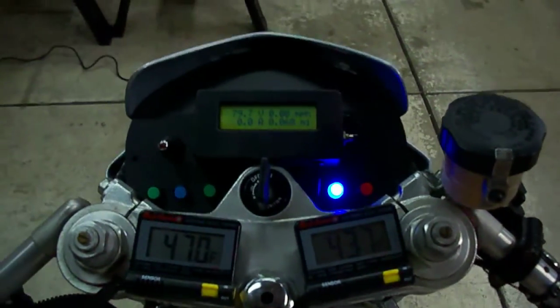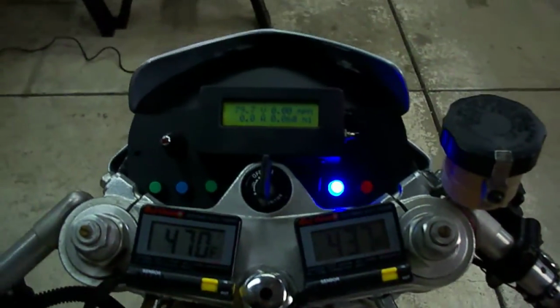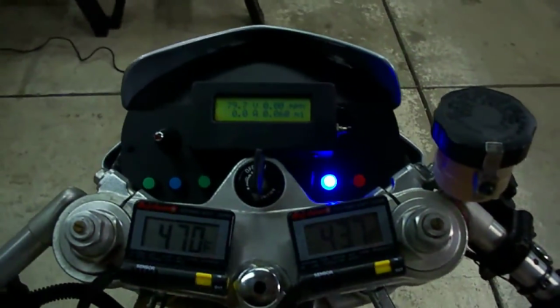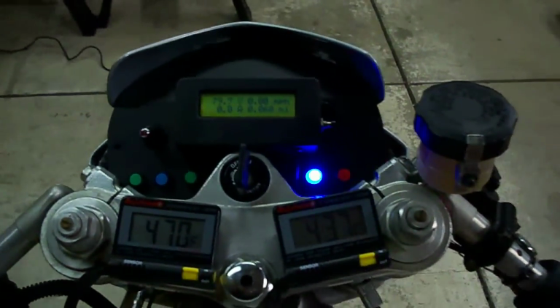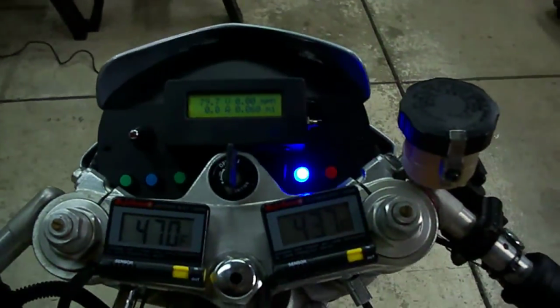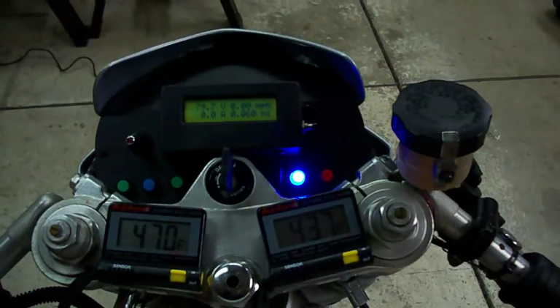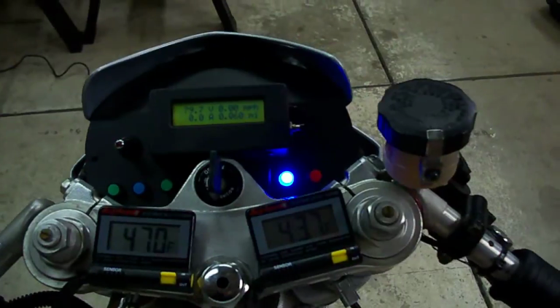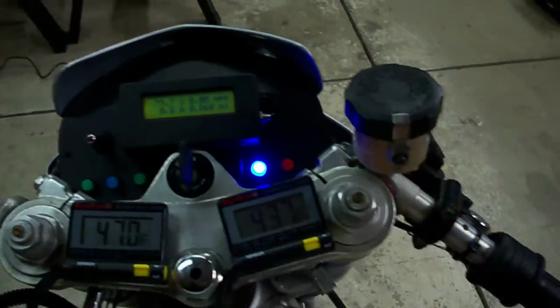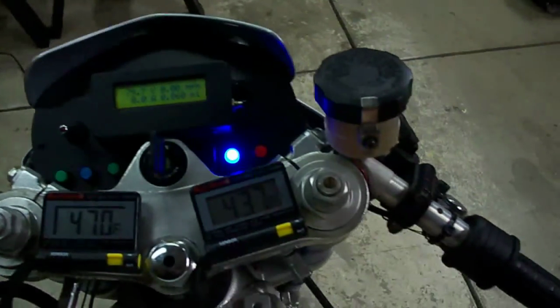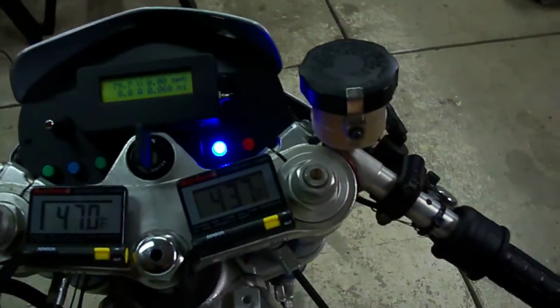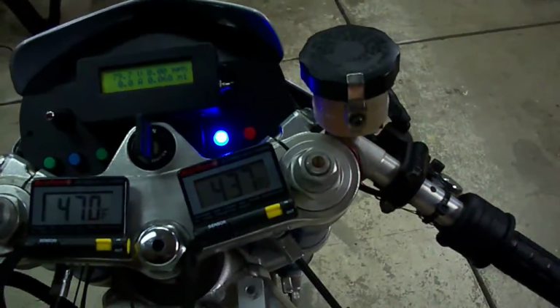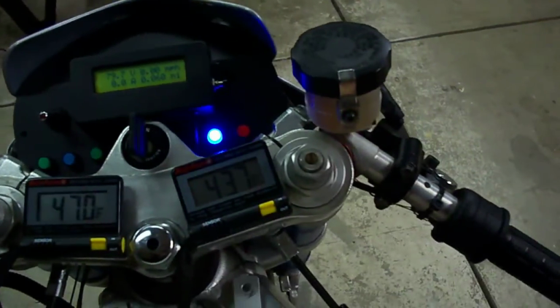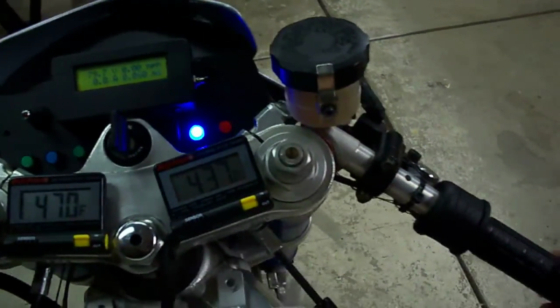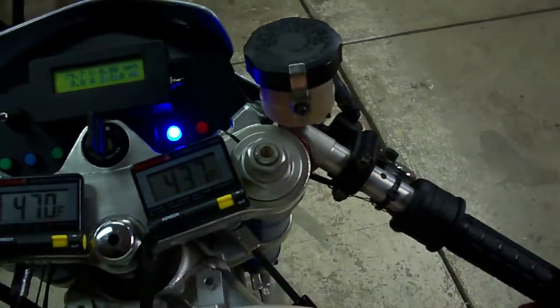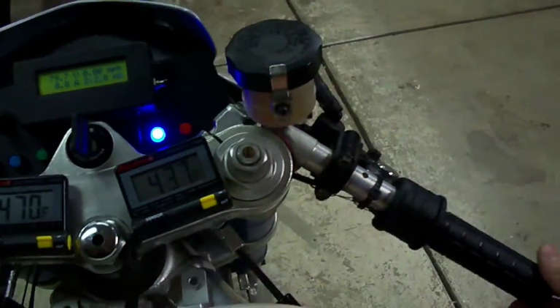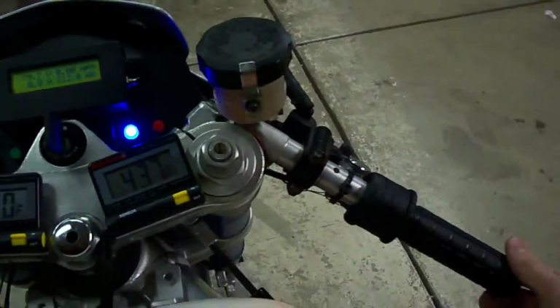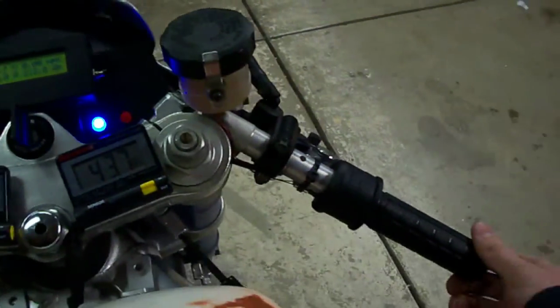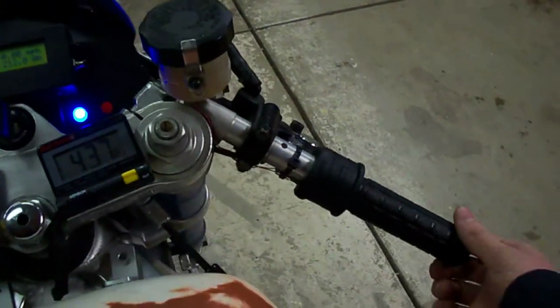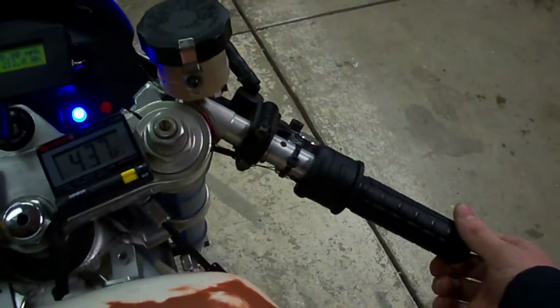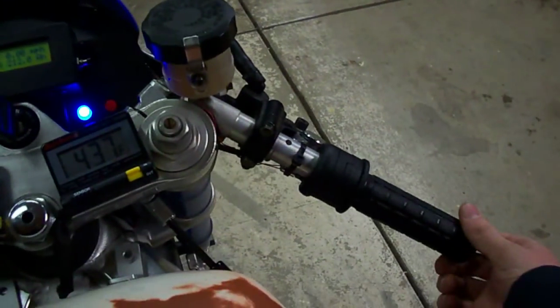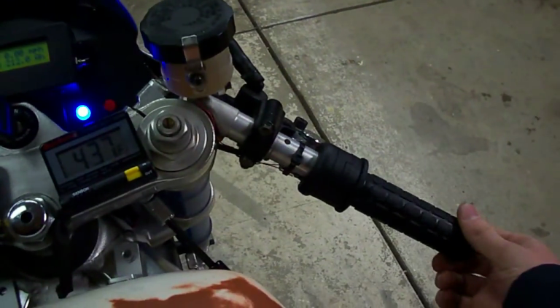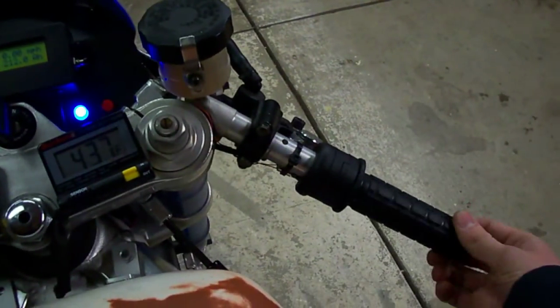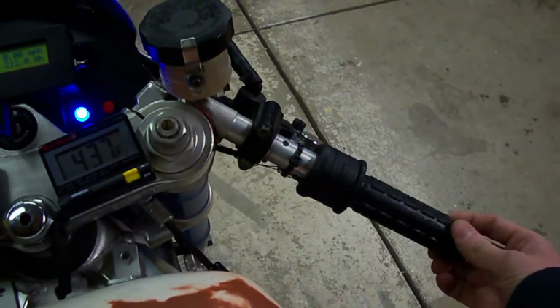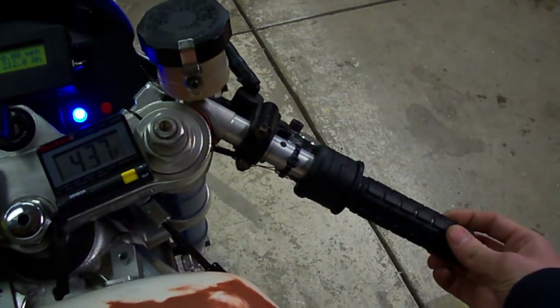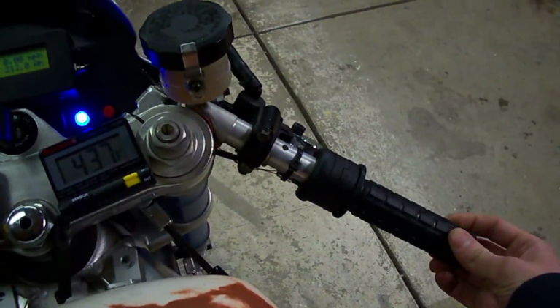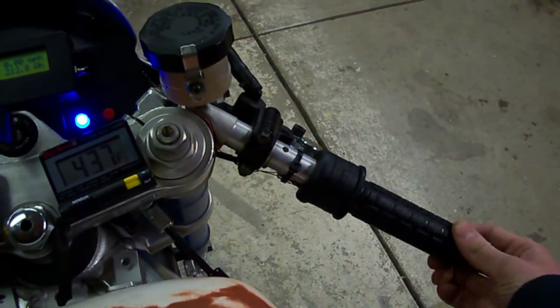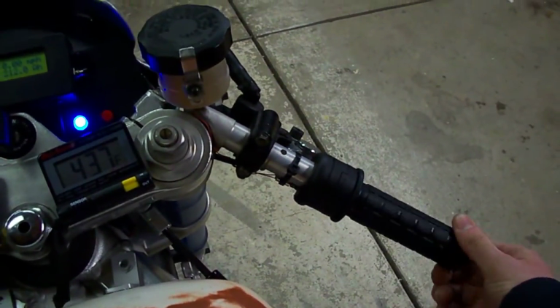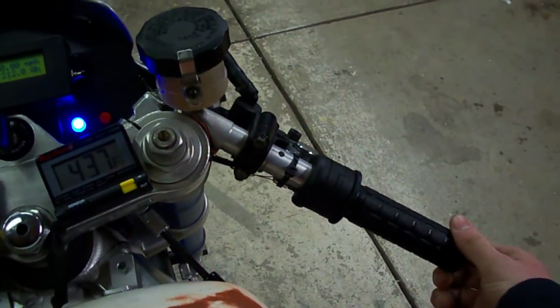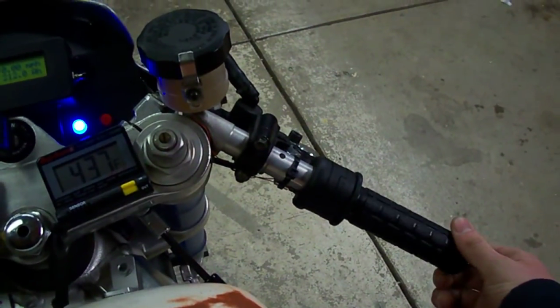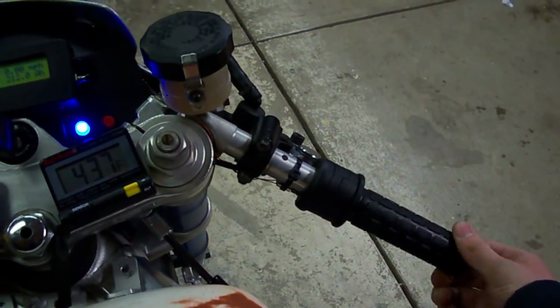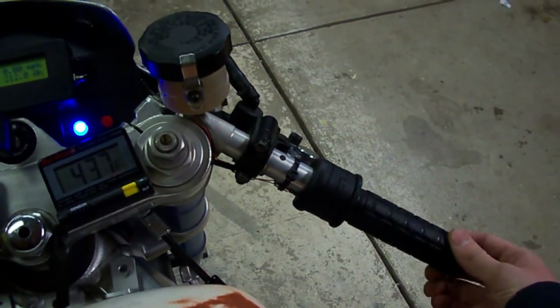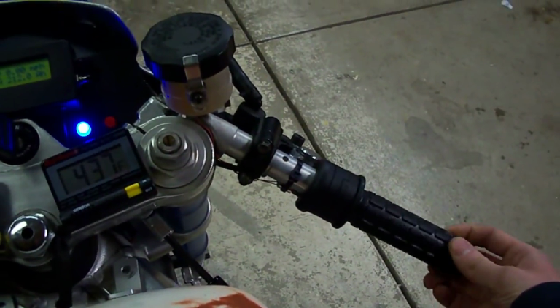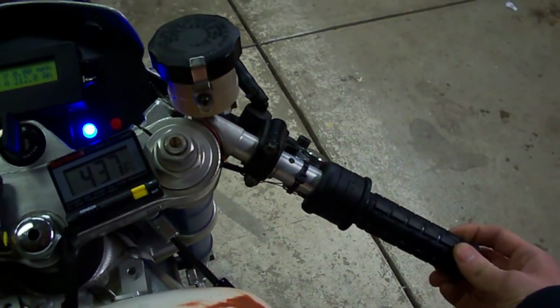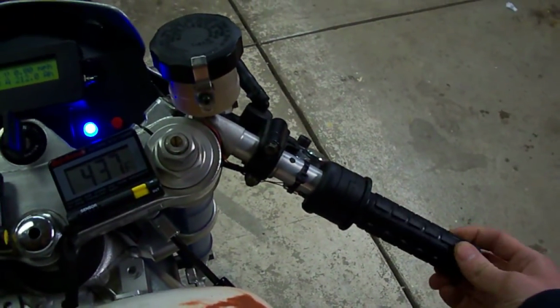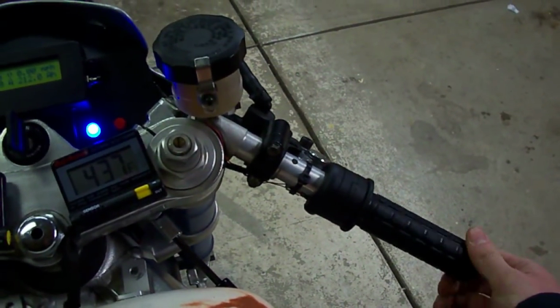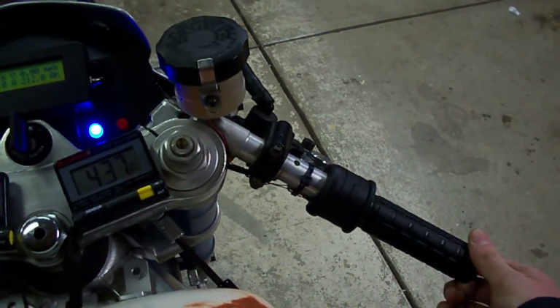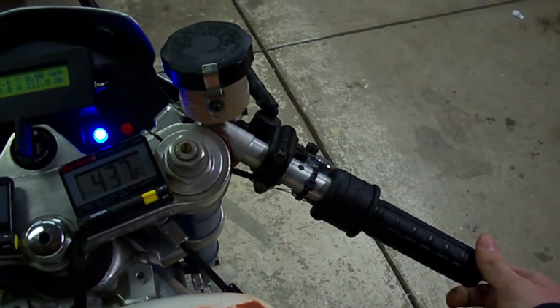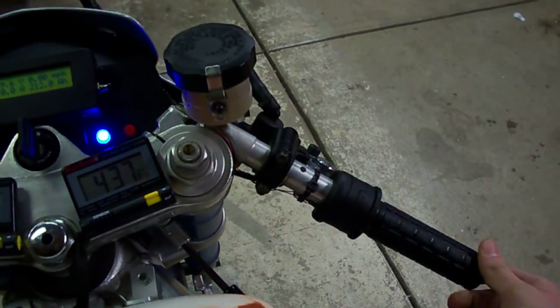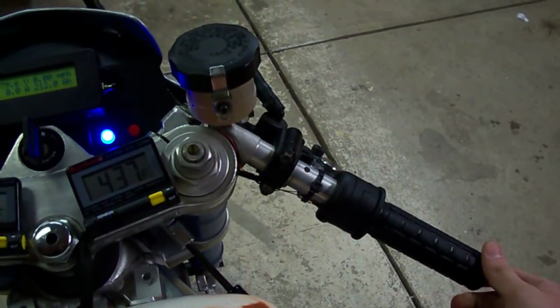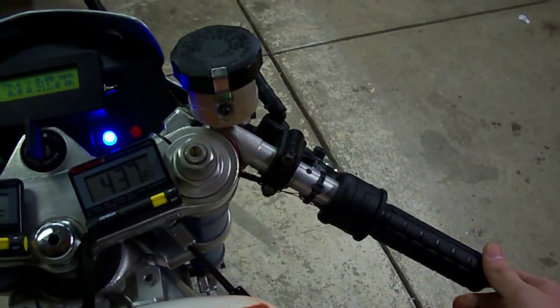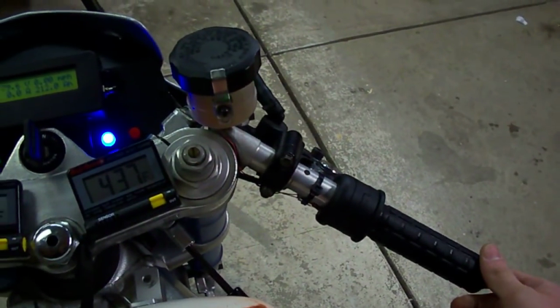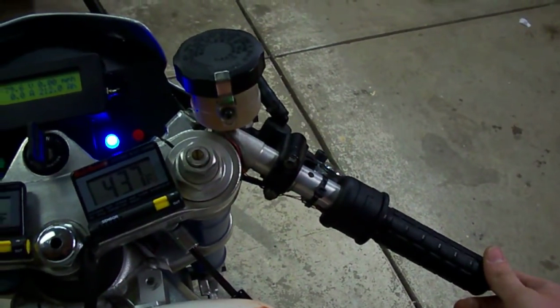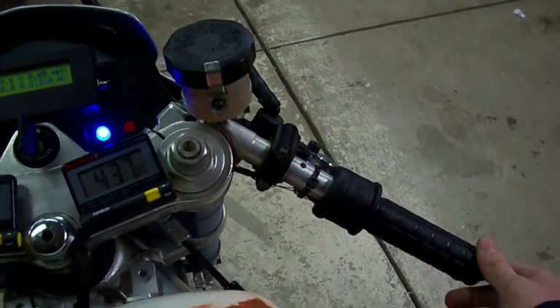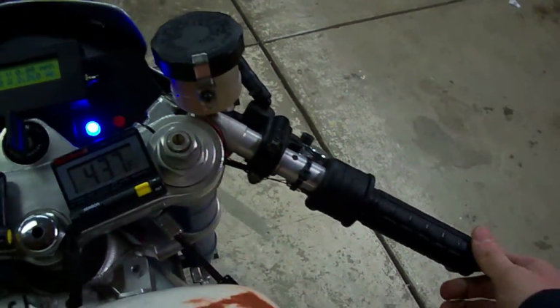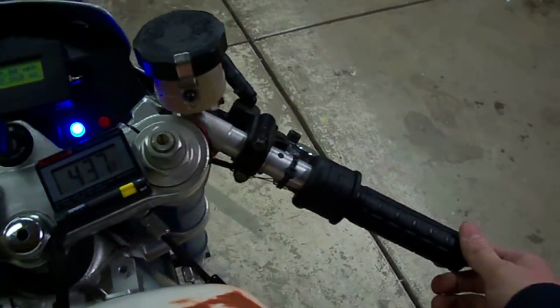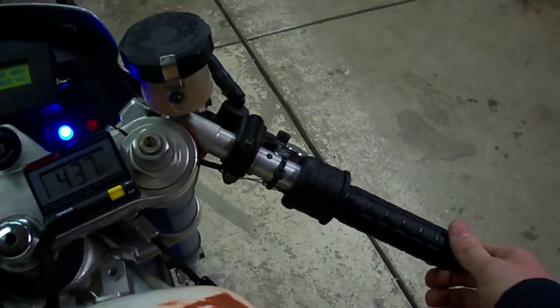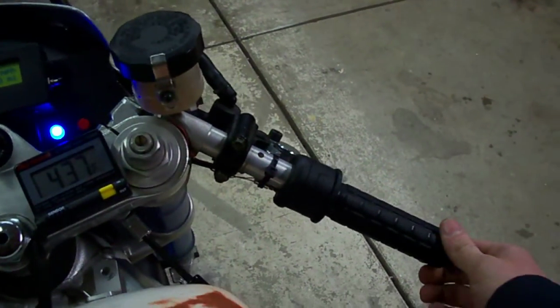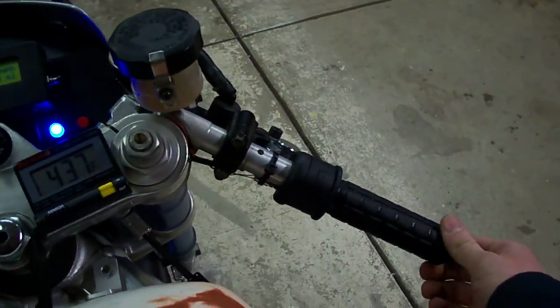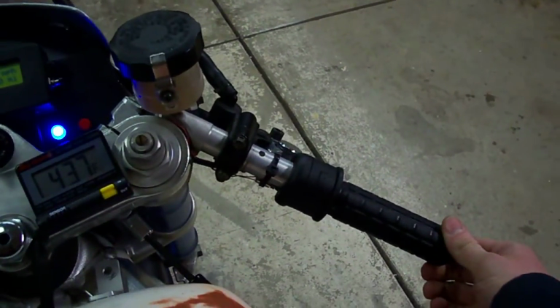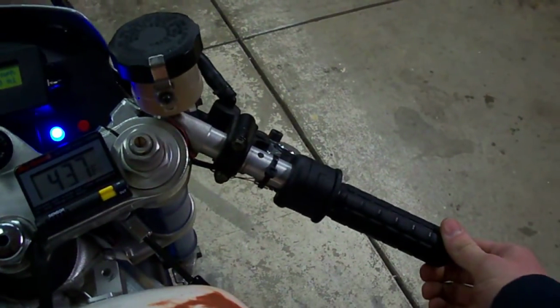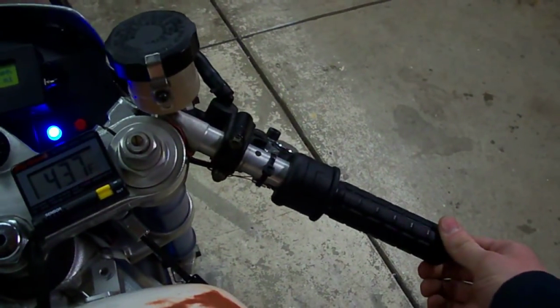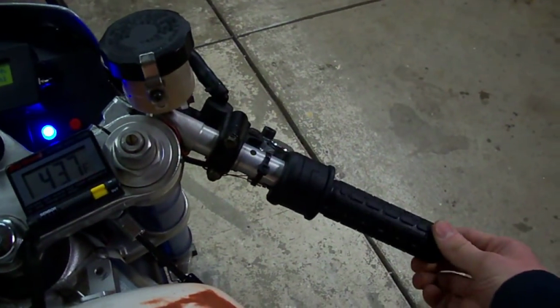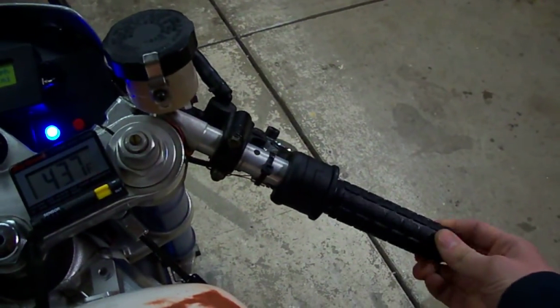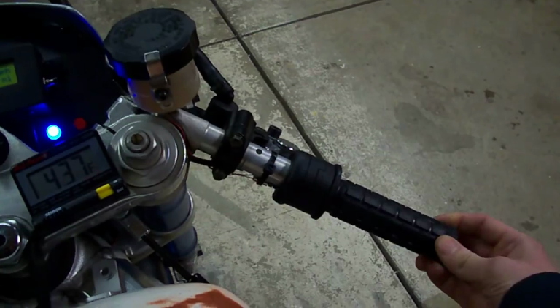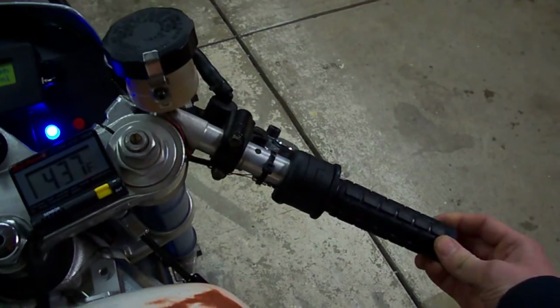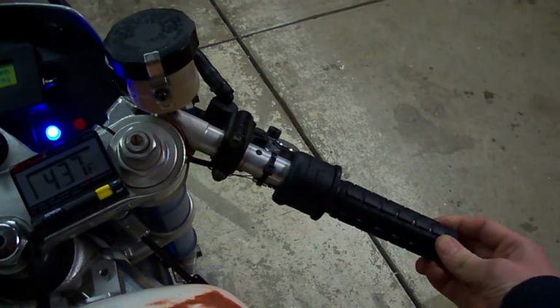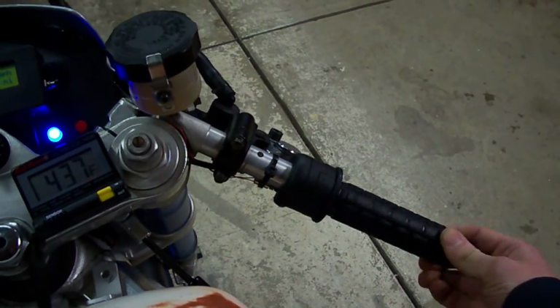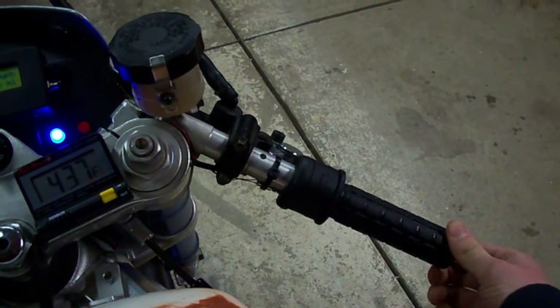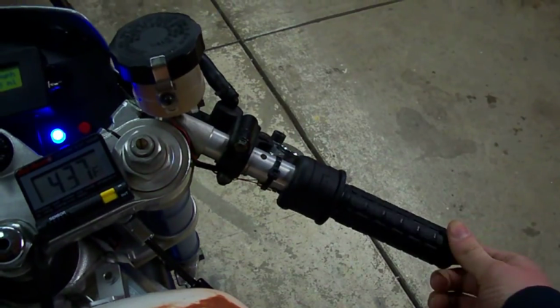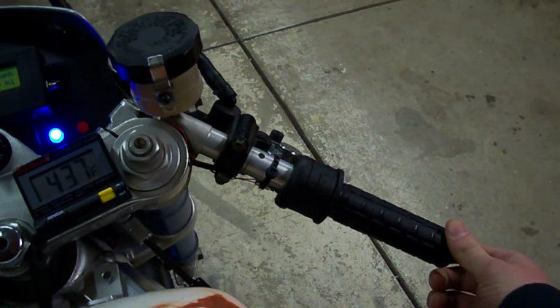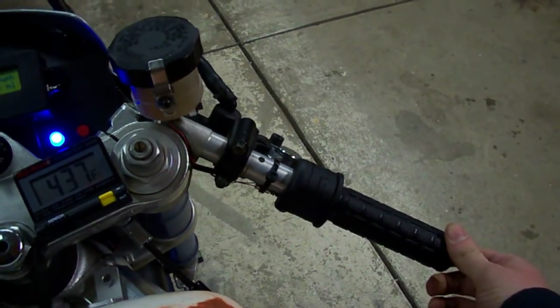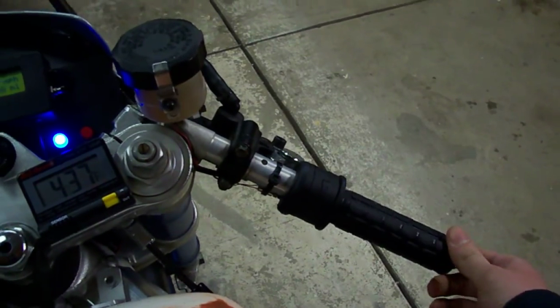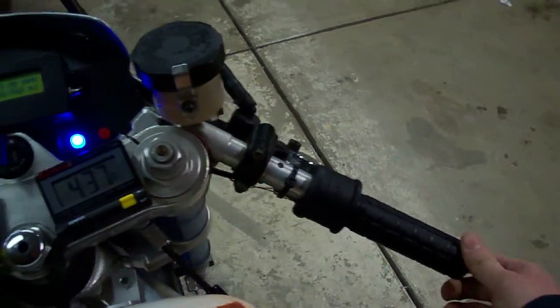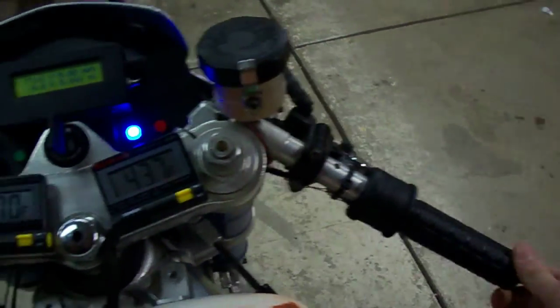This is a warning that anytime this throttle is activated or twisted, the bike's going to move. Obviously right now it won't without a motor installed.